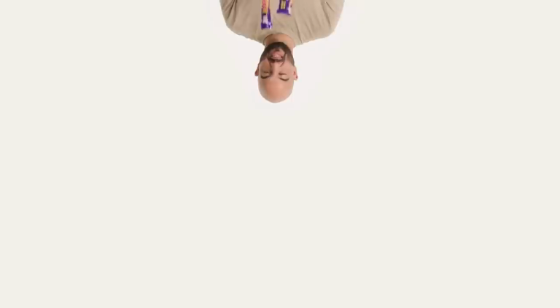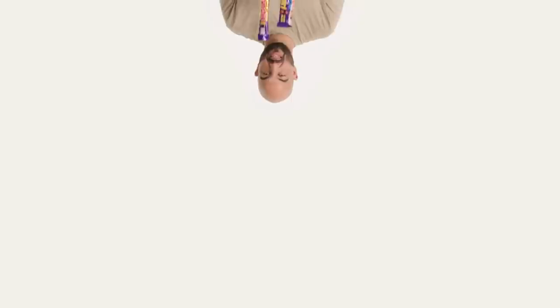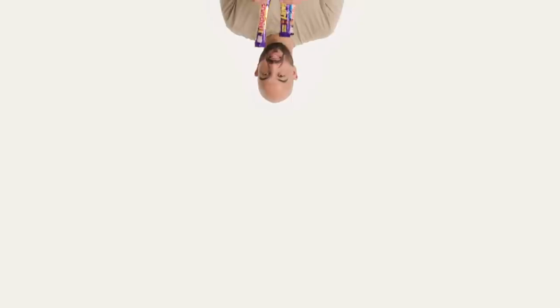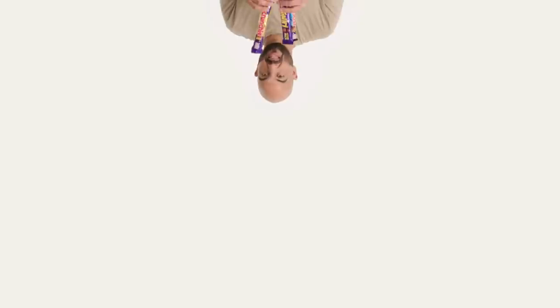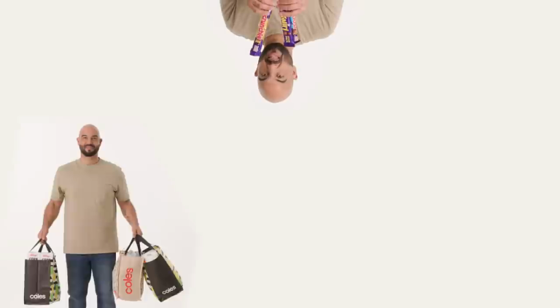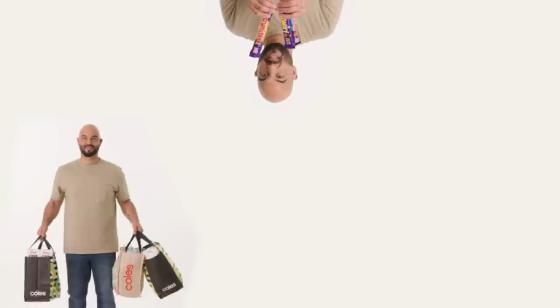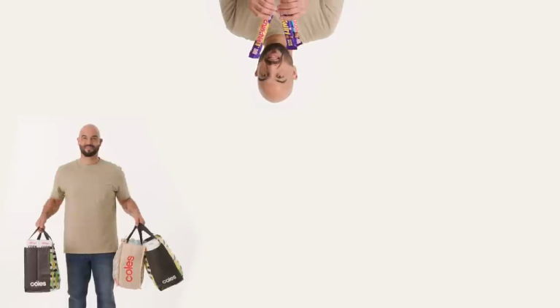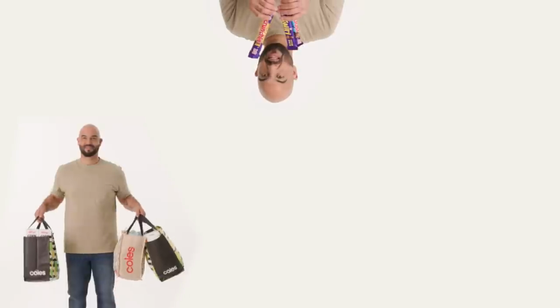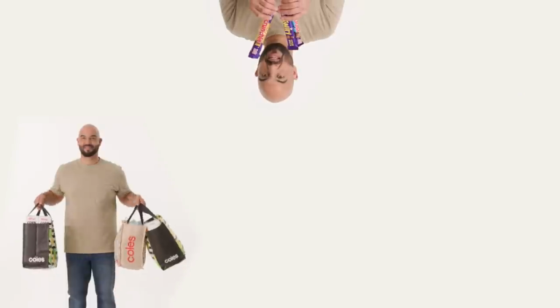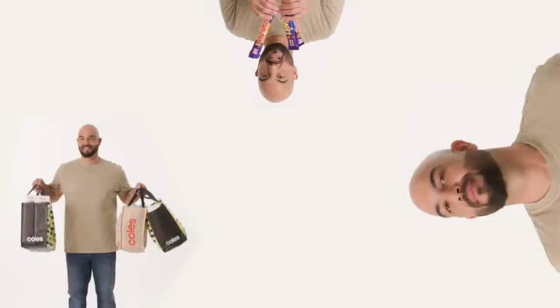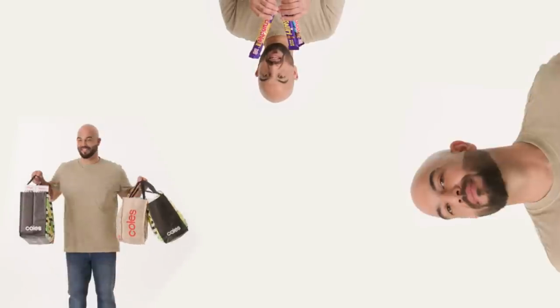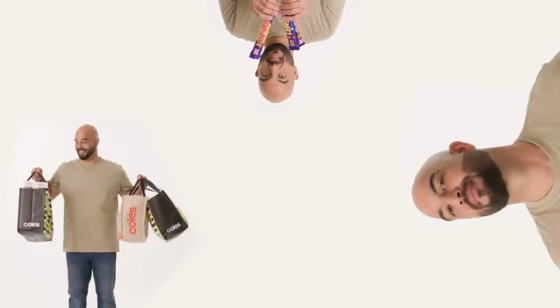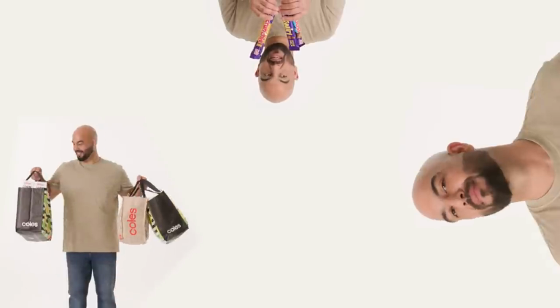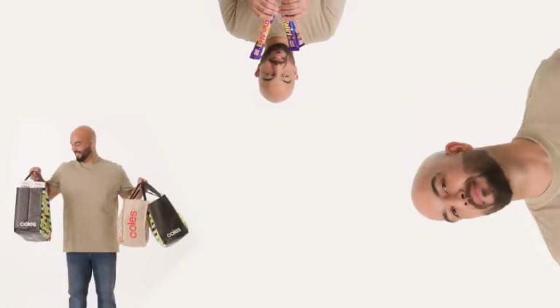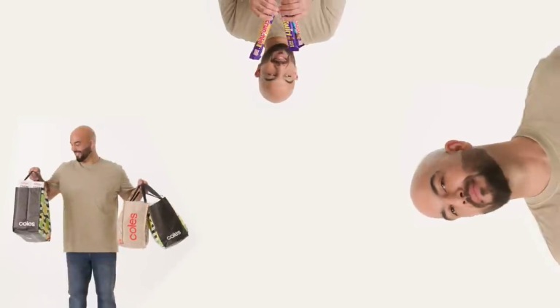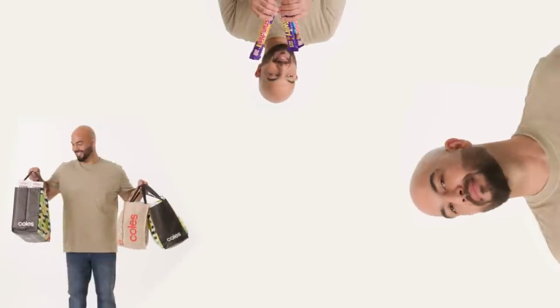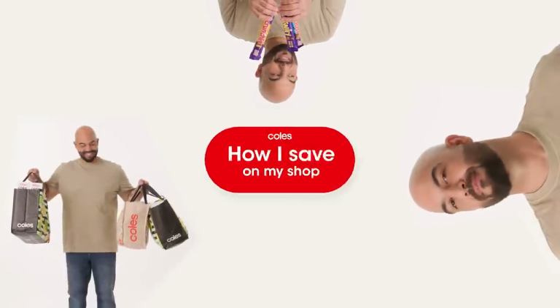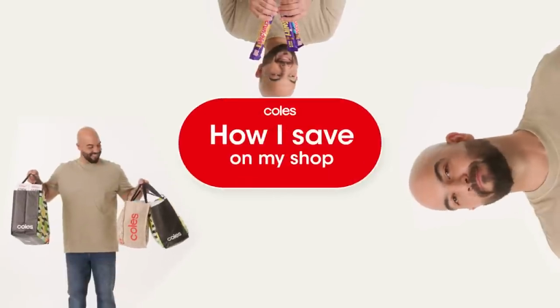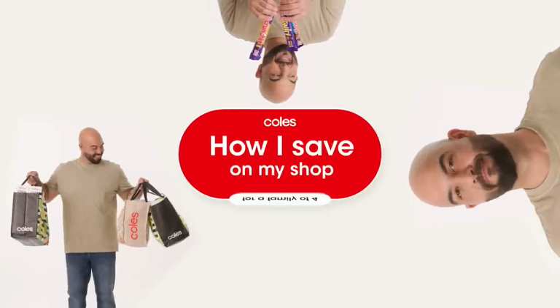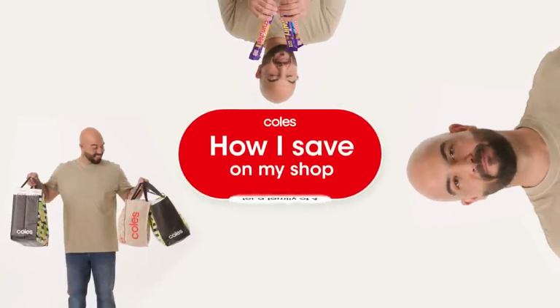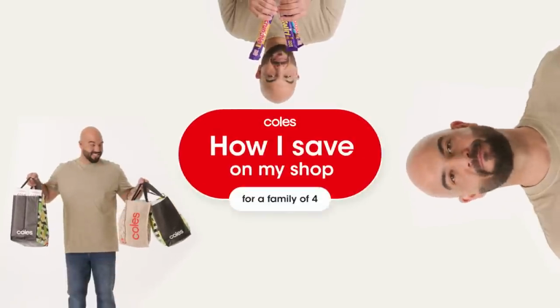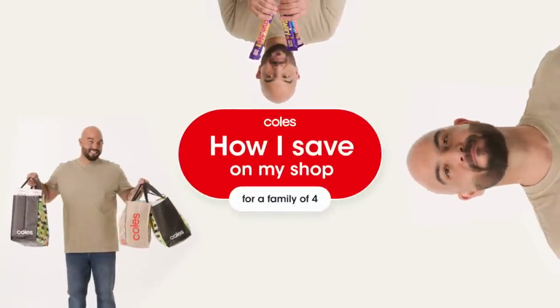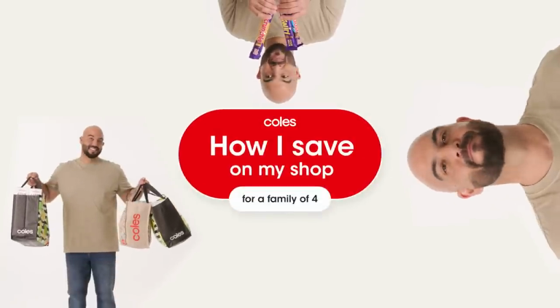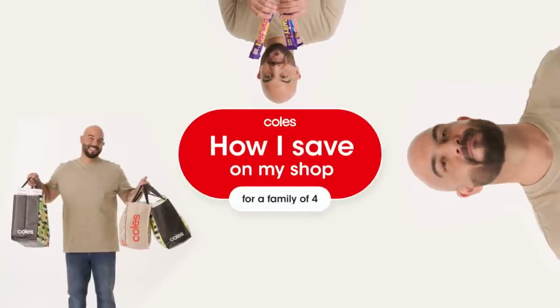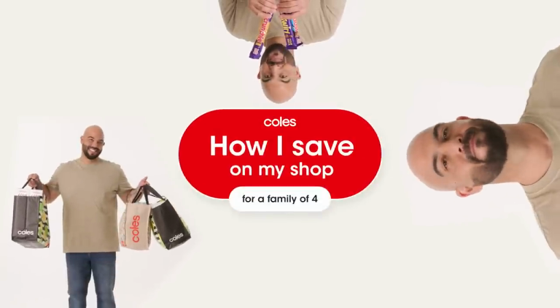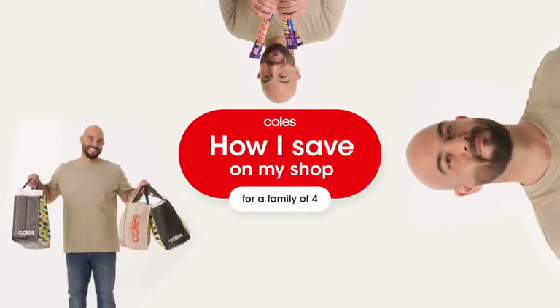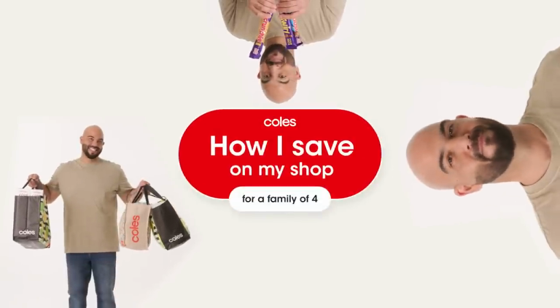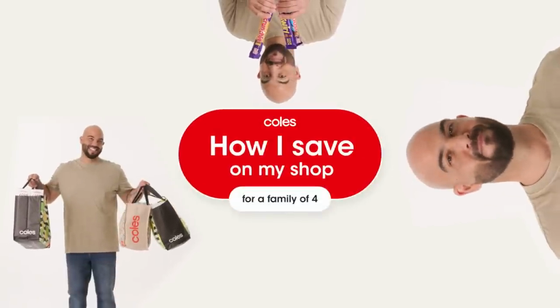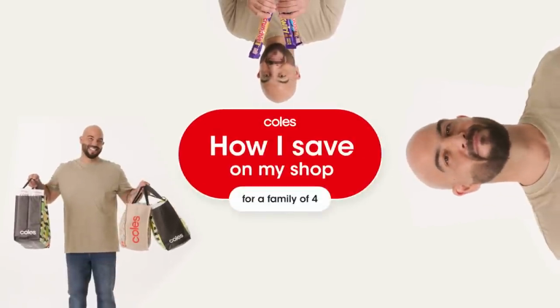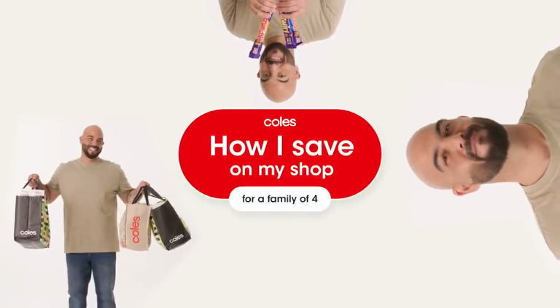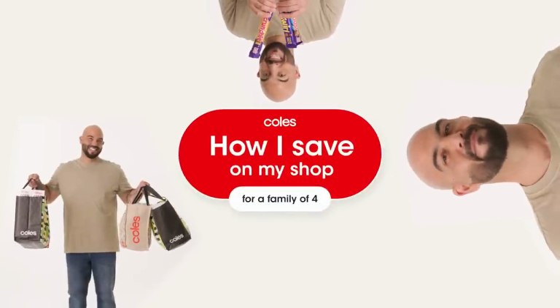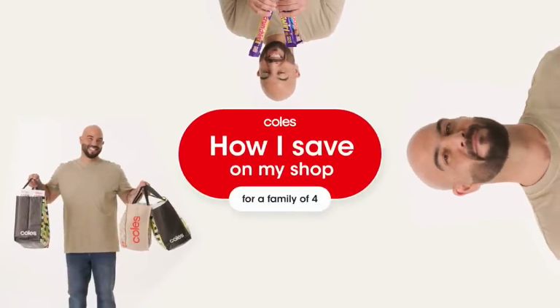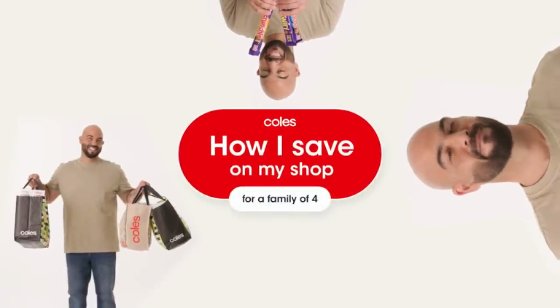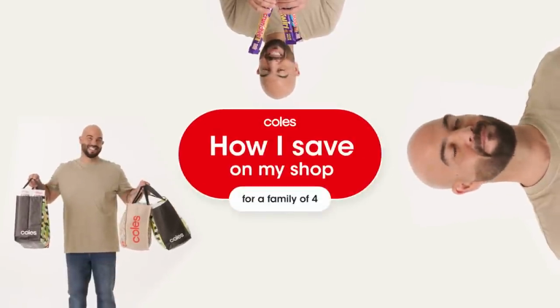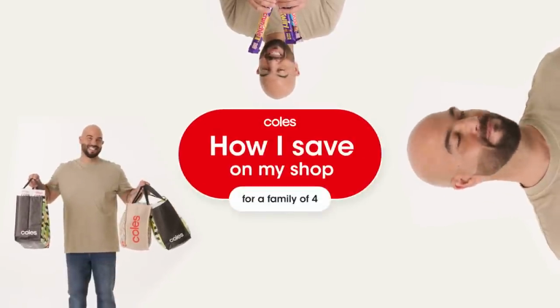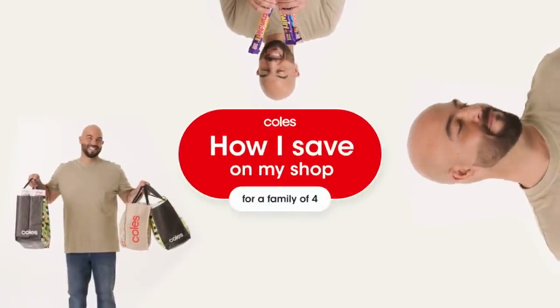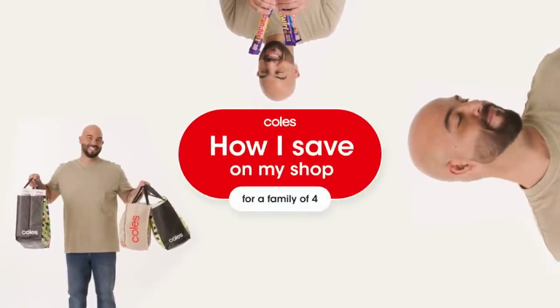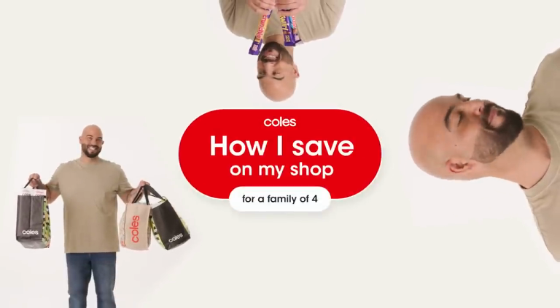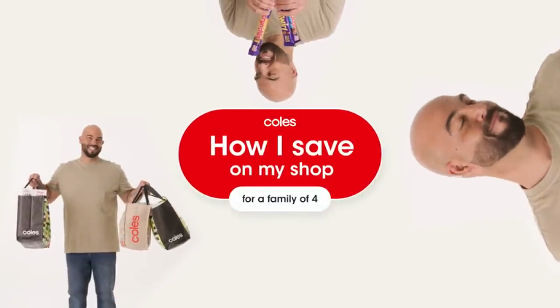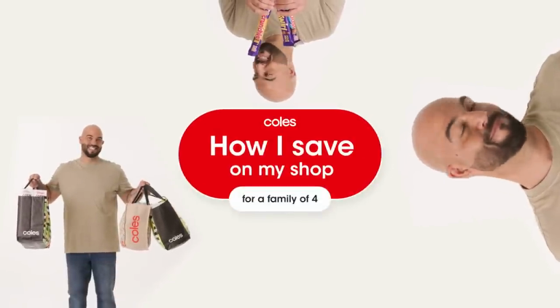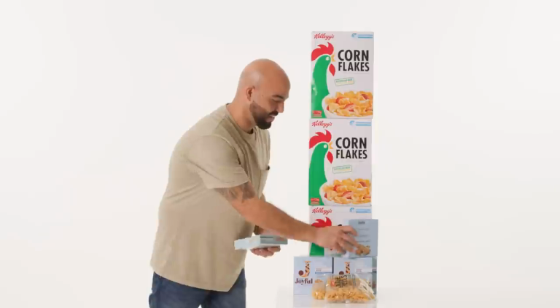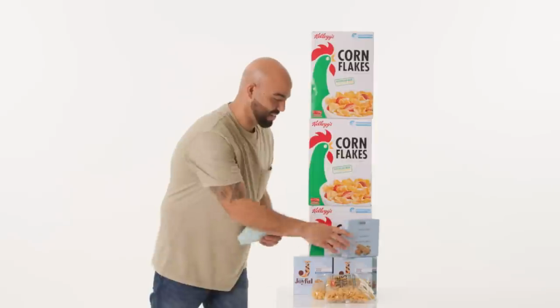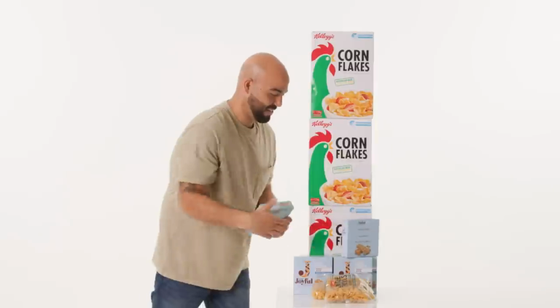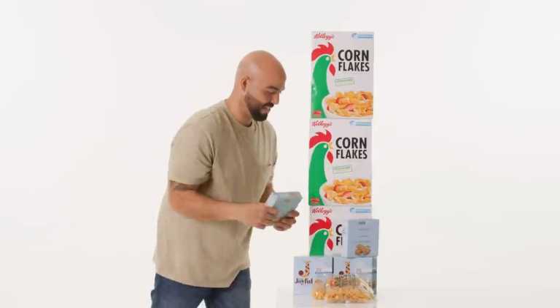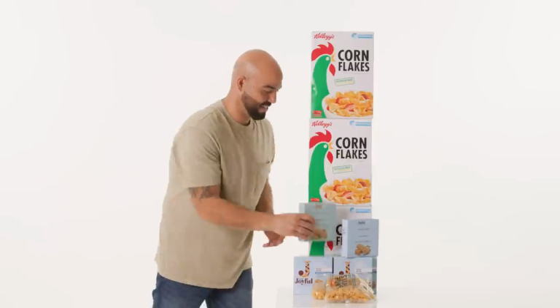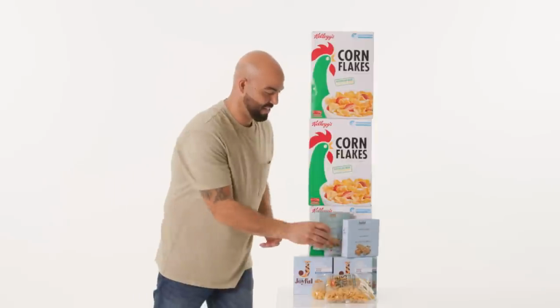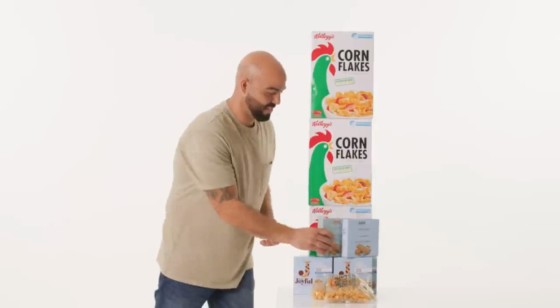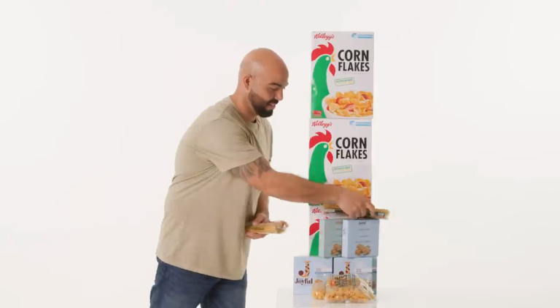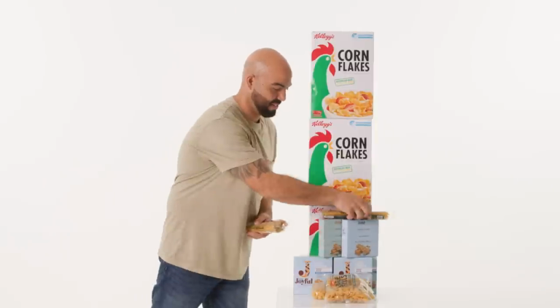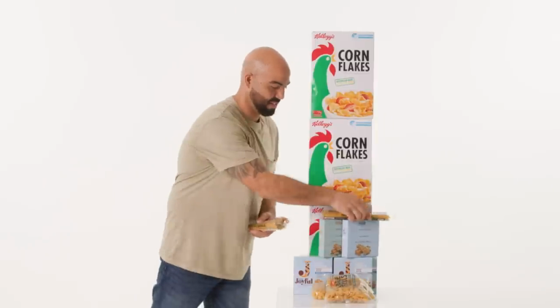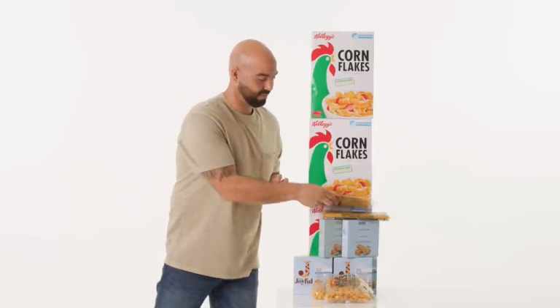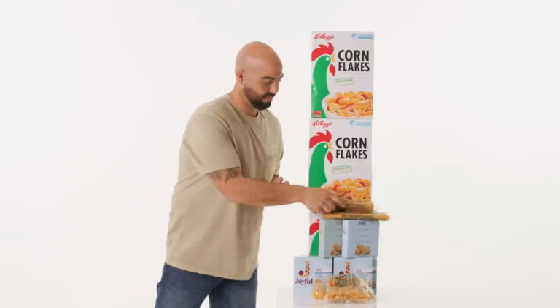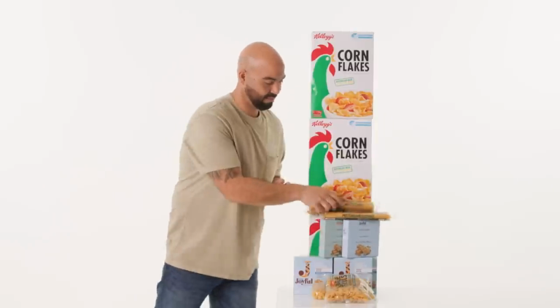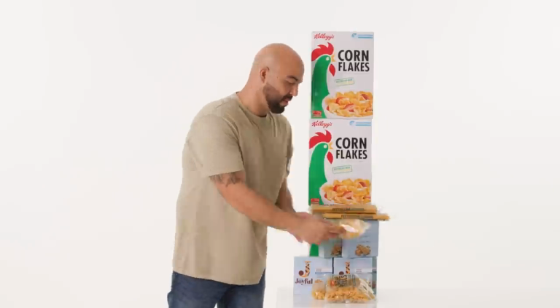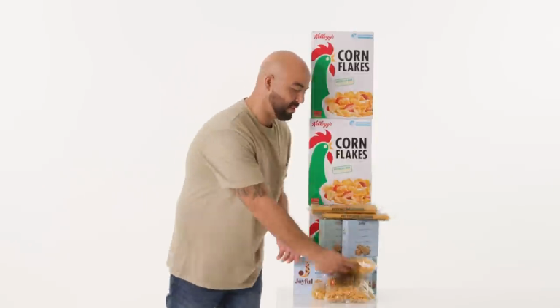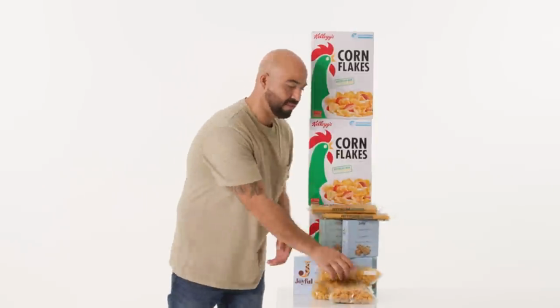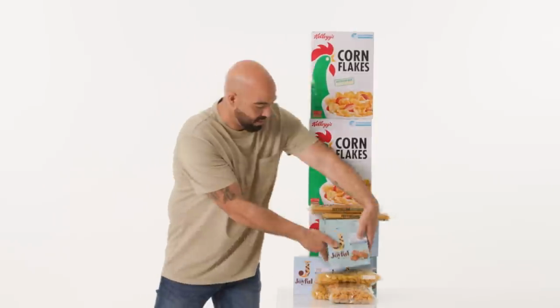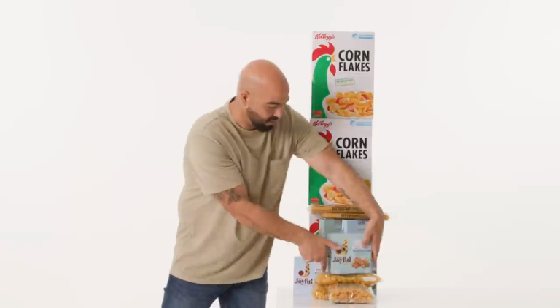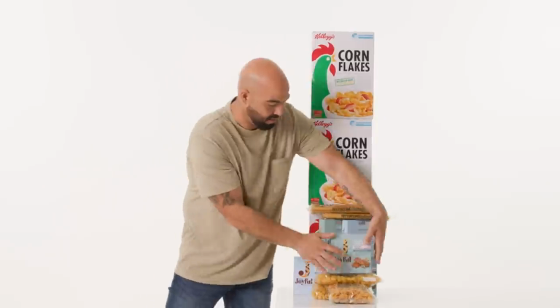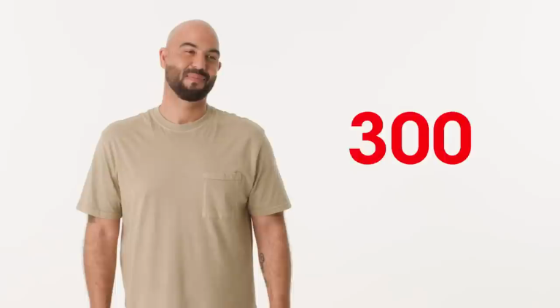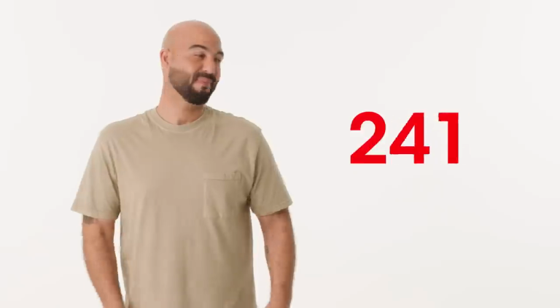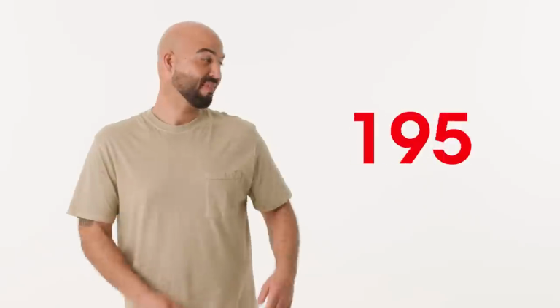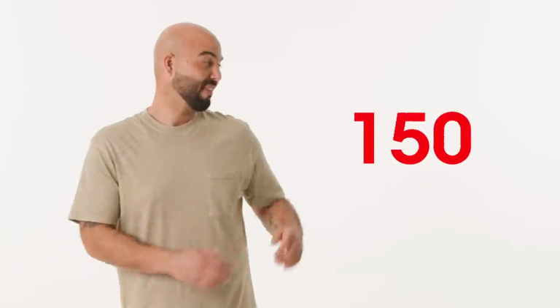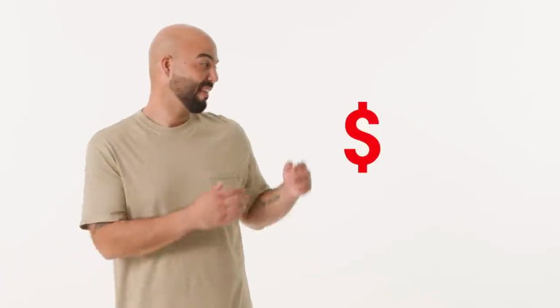What's up? I'm all about finding the best savings hacks and tips. Ready to score some major savings at Coles? Let's do it!